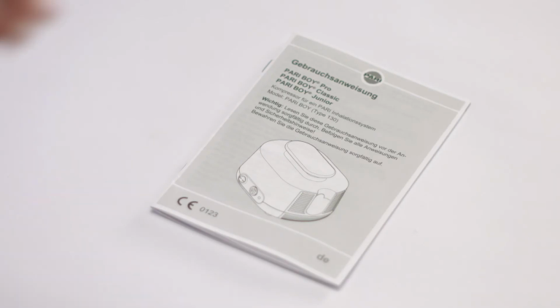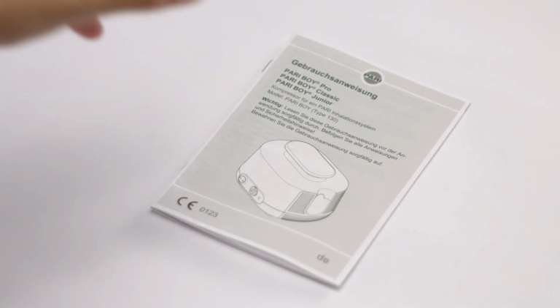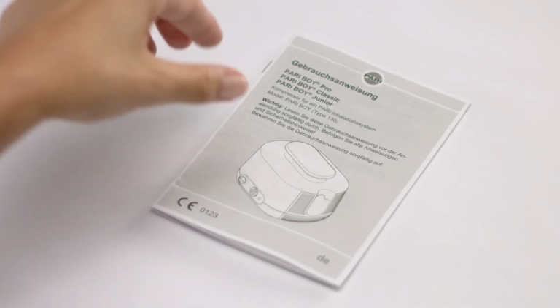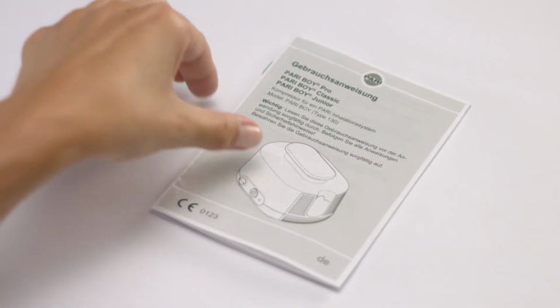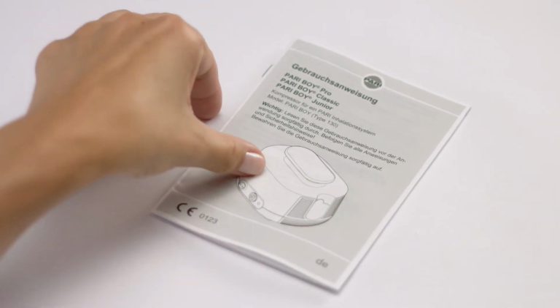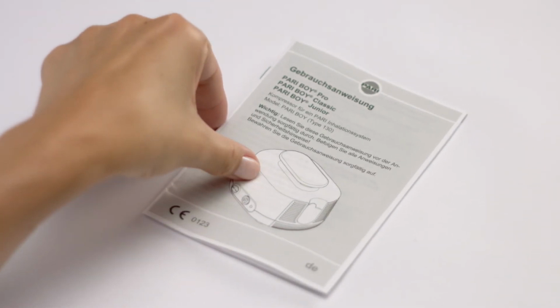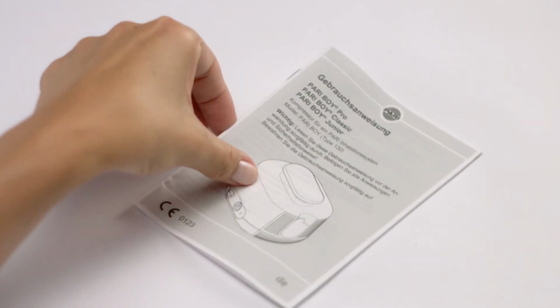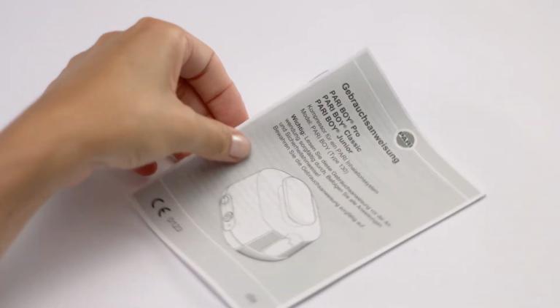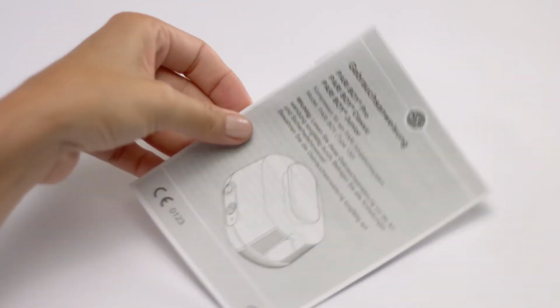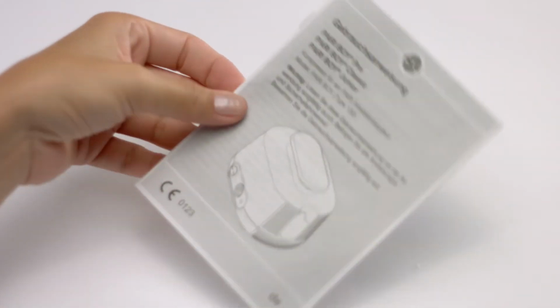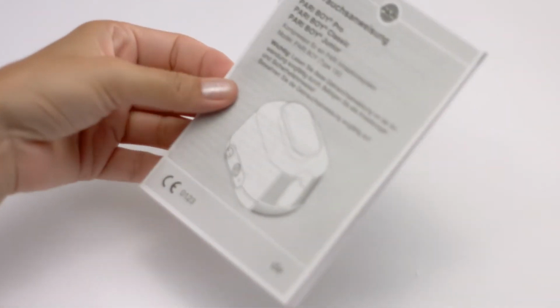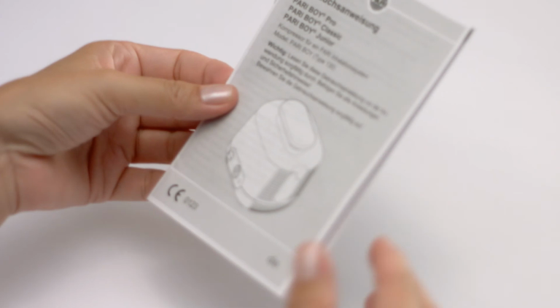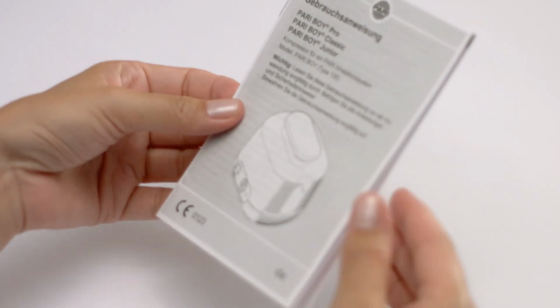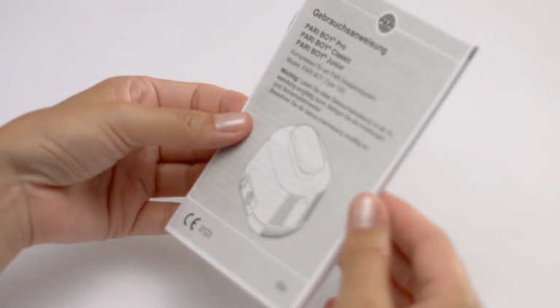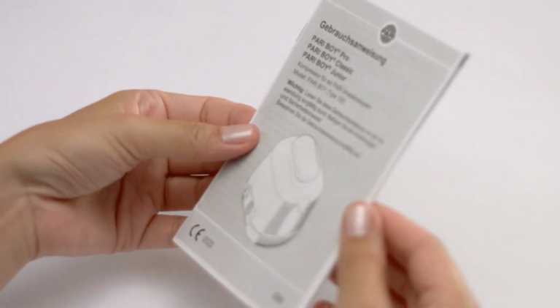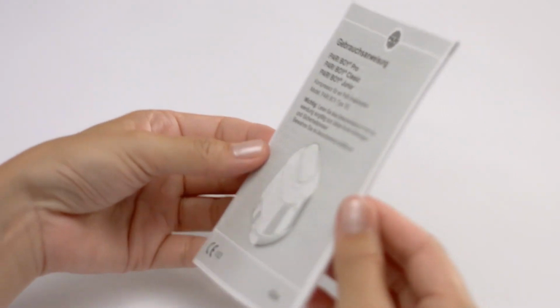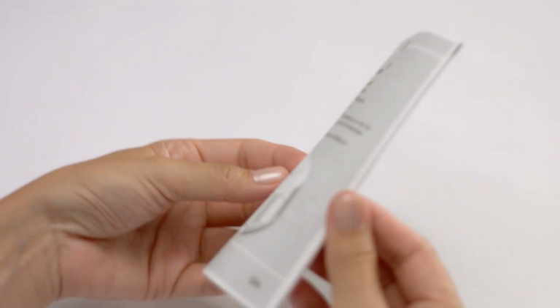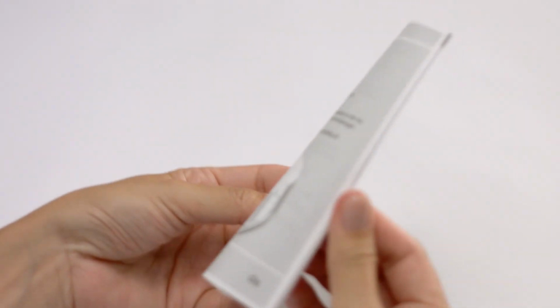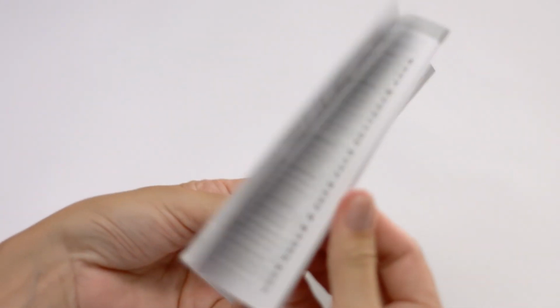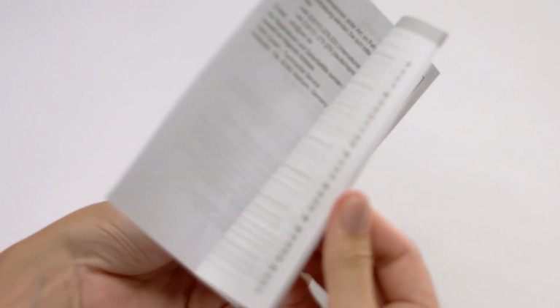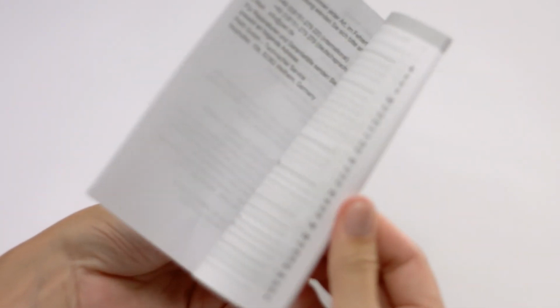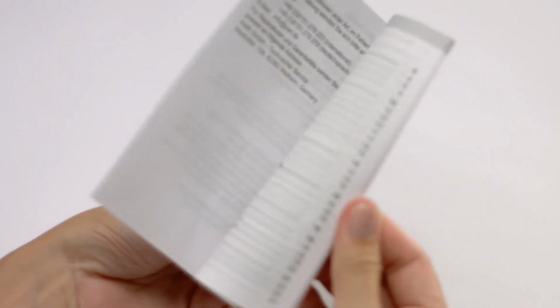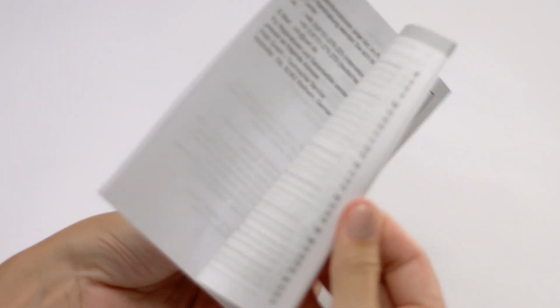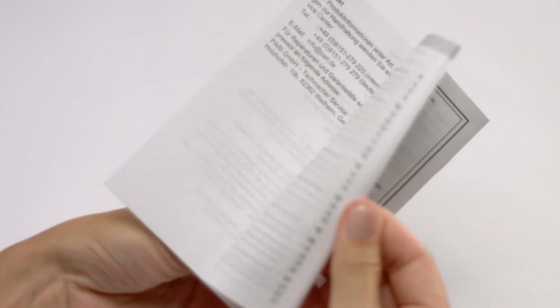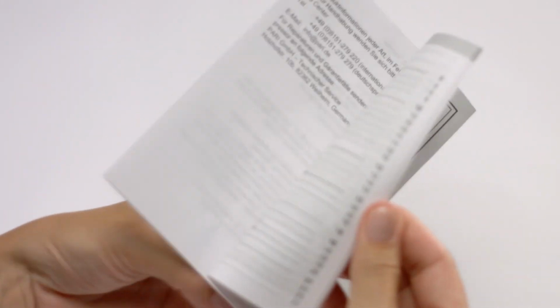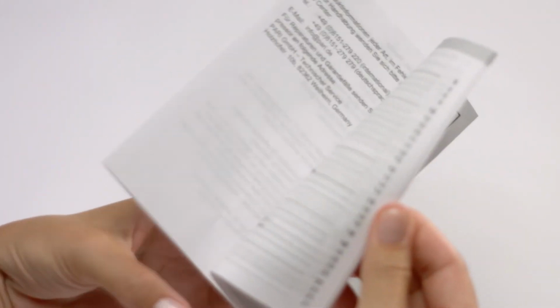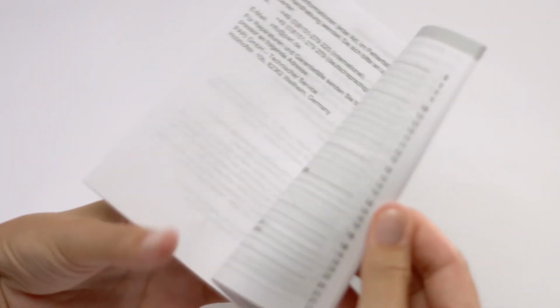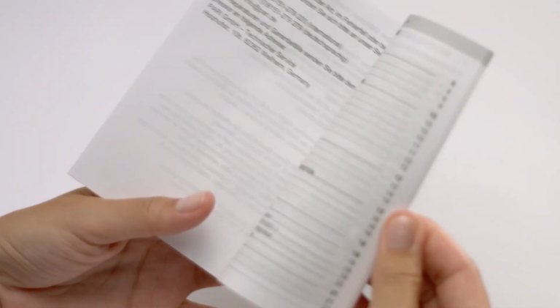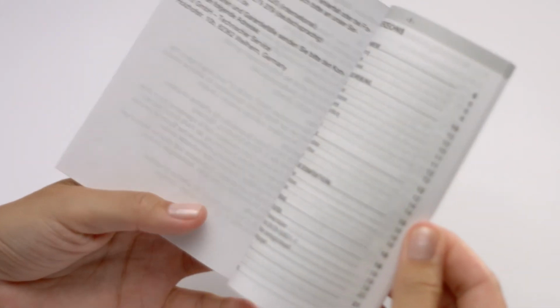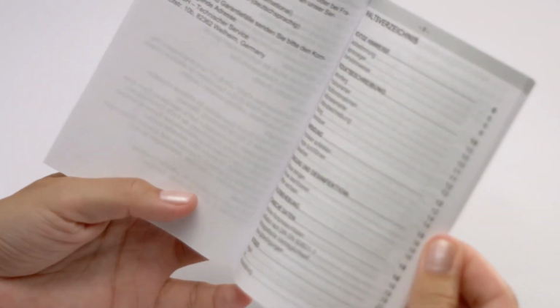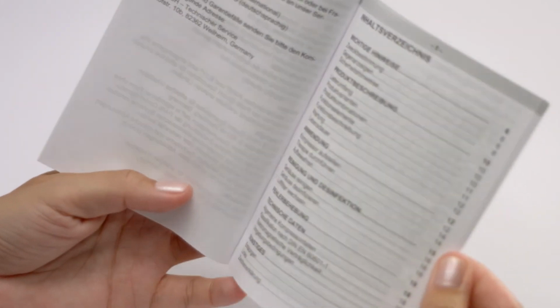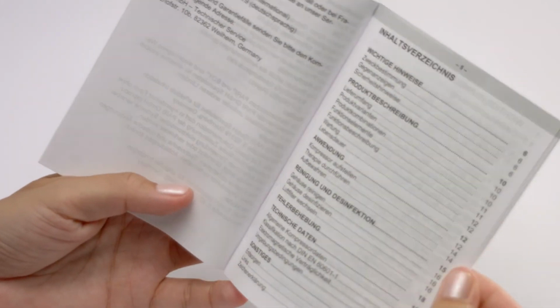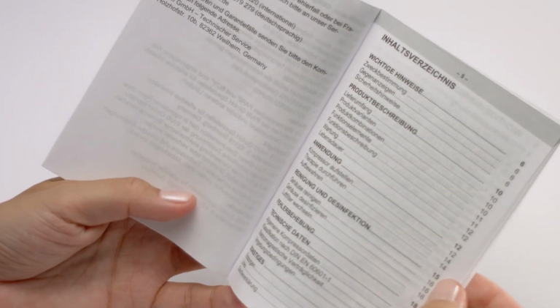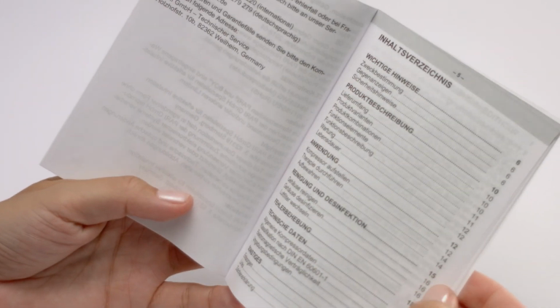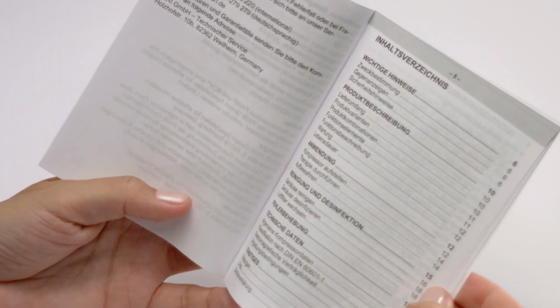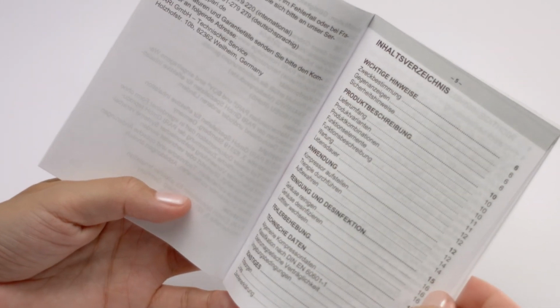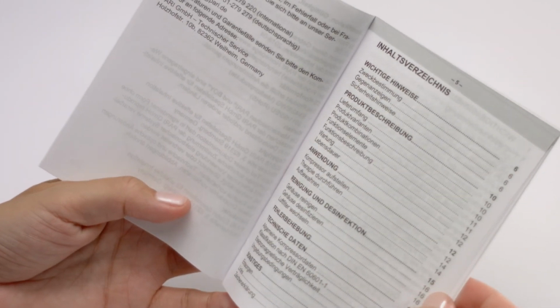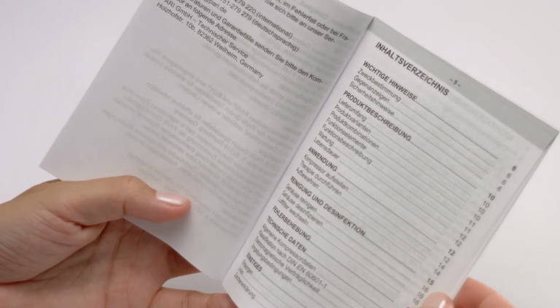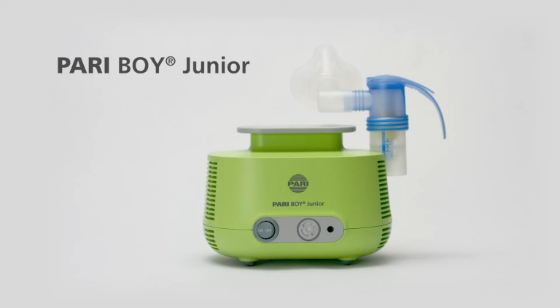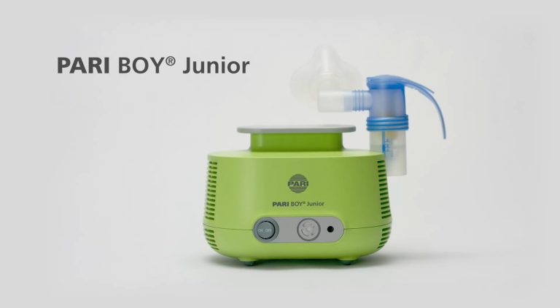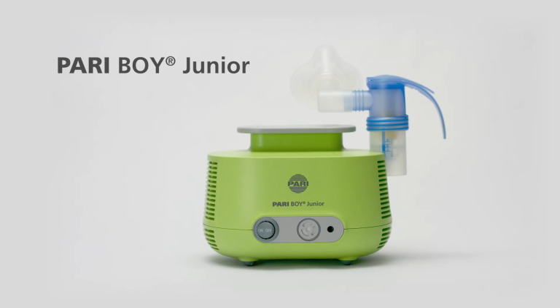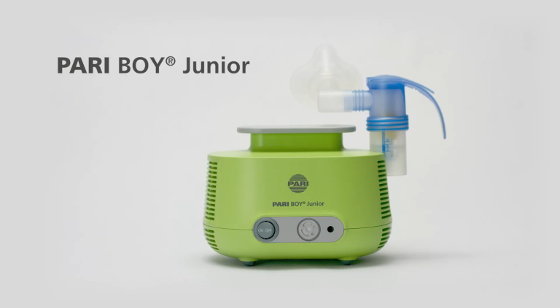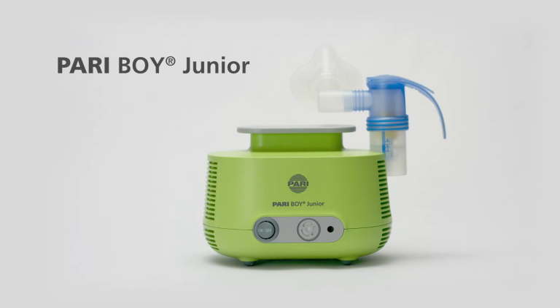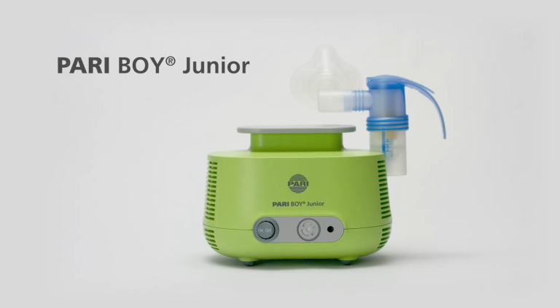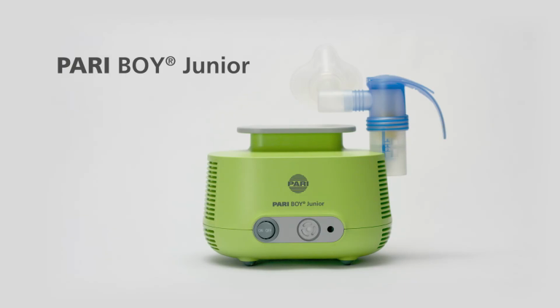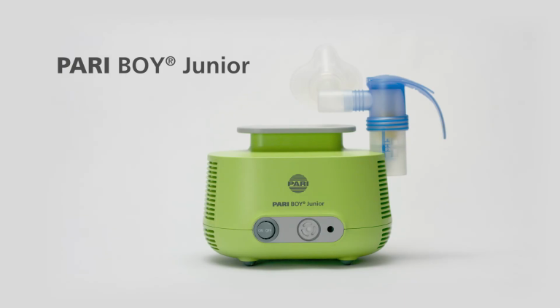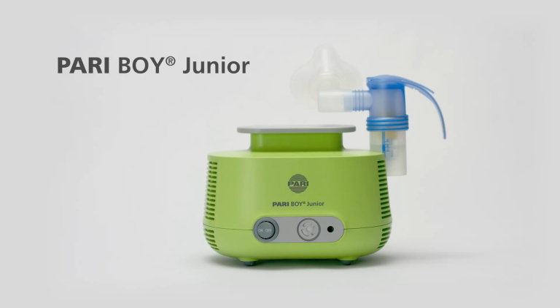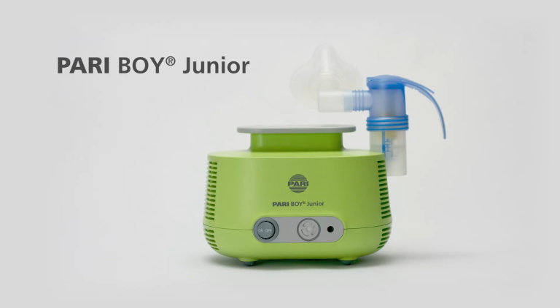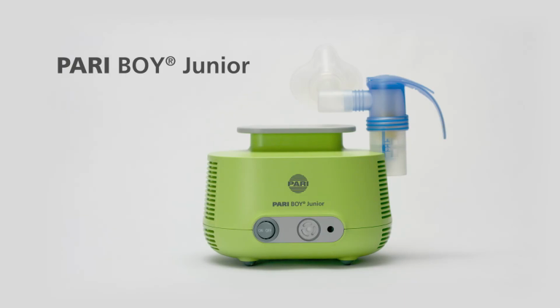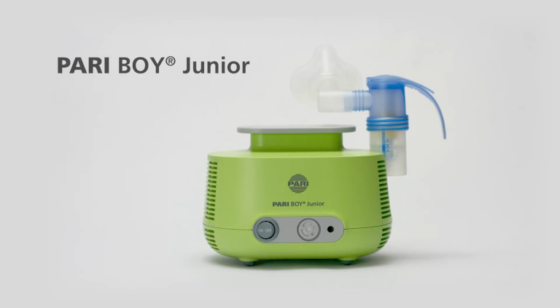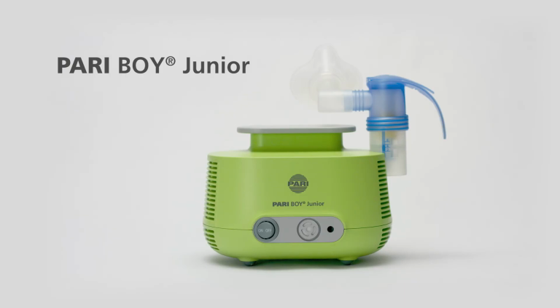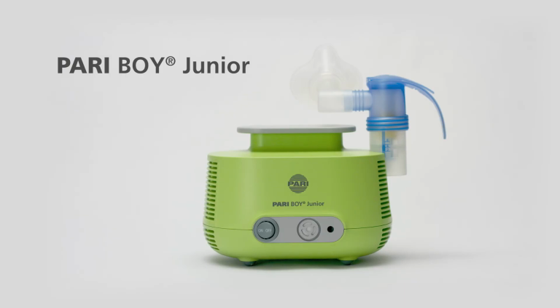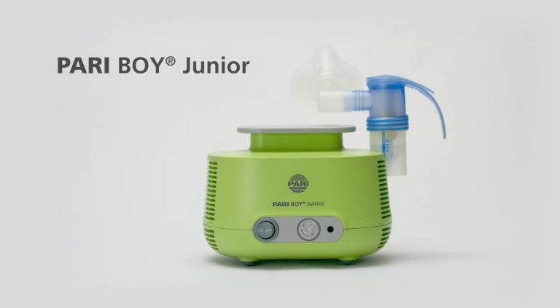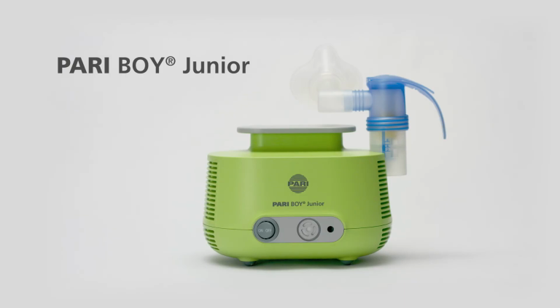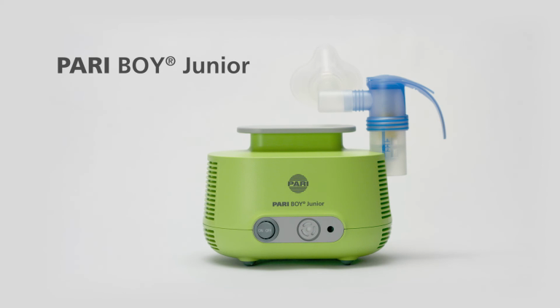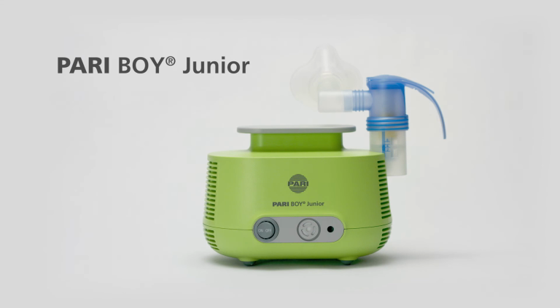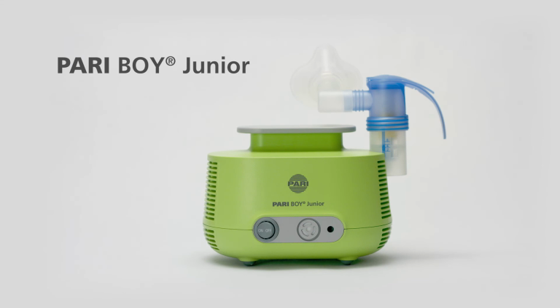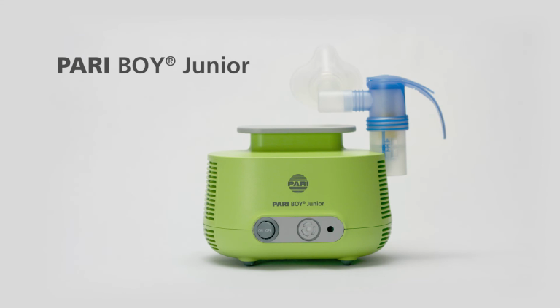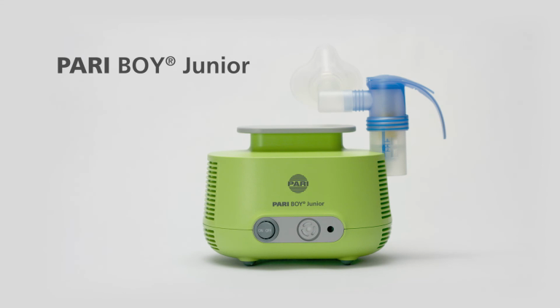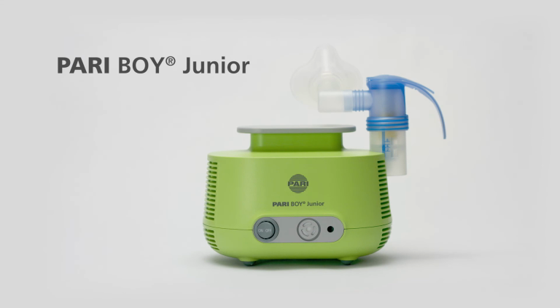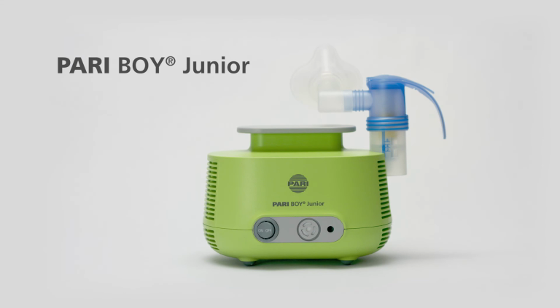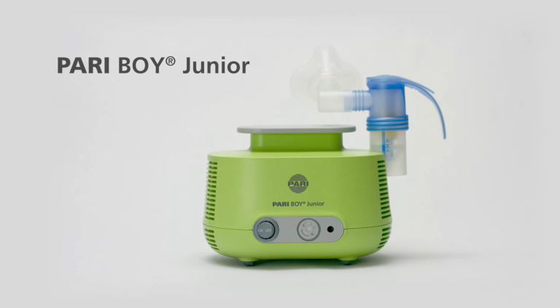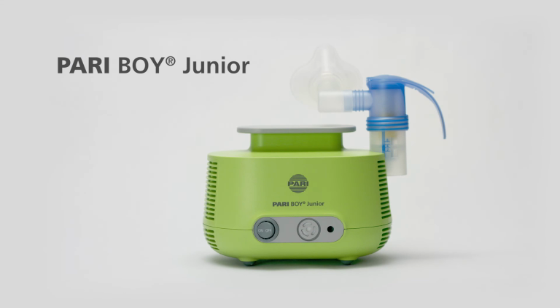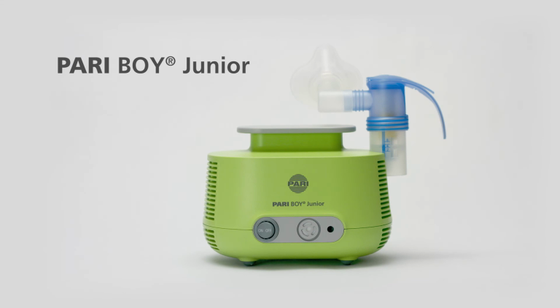Always refer to the instructions for use for details on how to use and clean your PARI nebulizer device, Pariboy Junior.